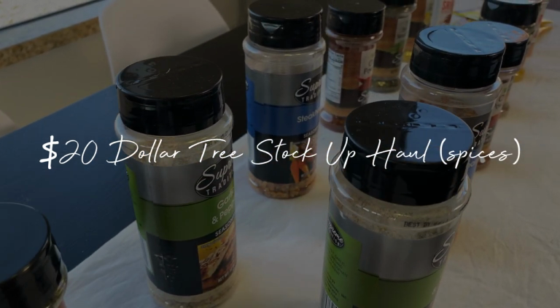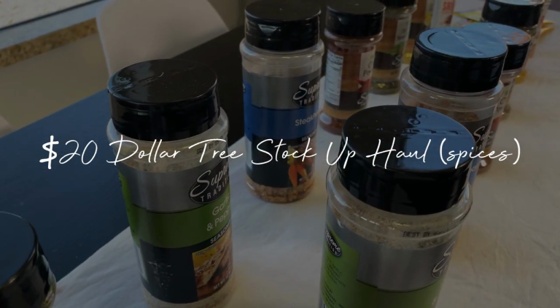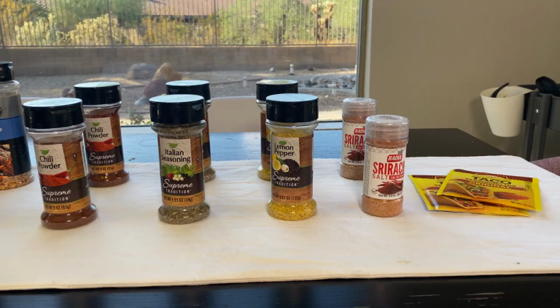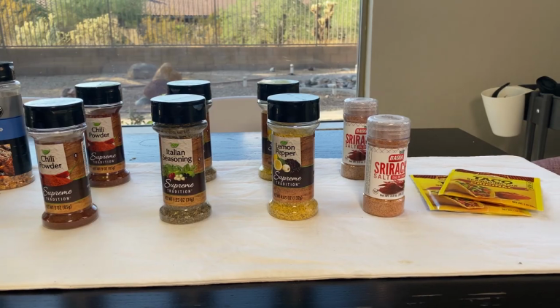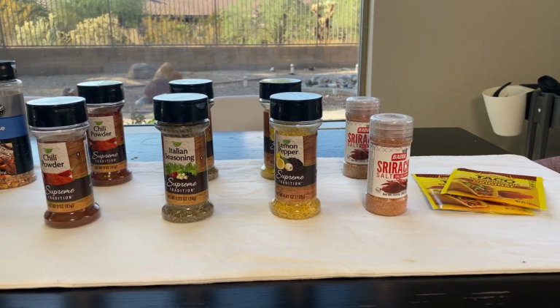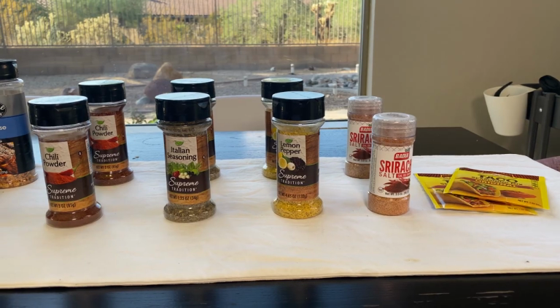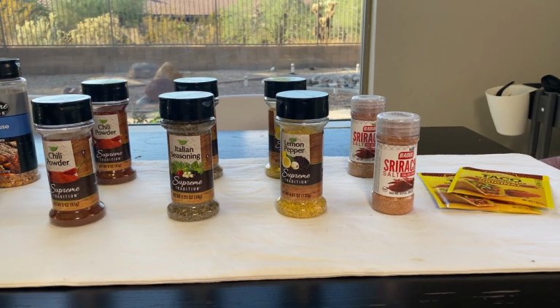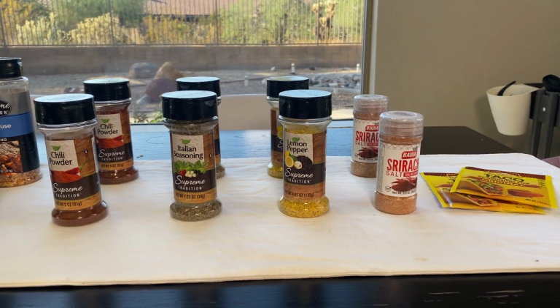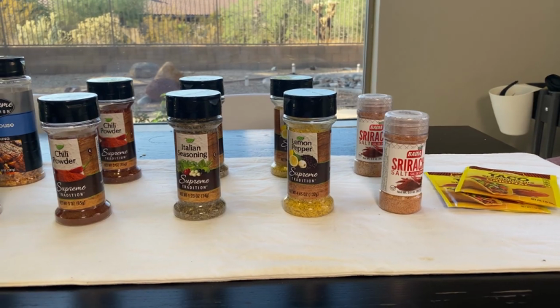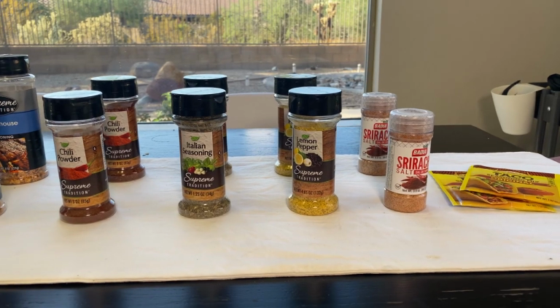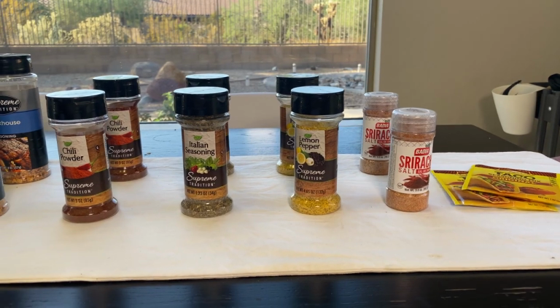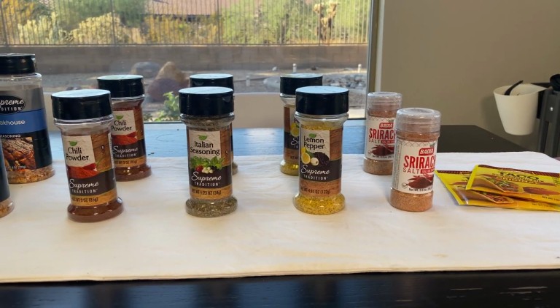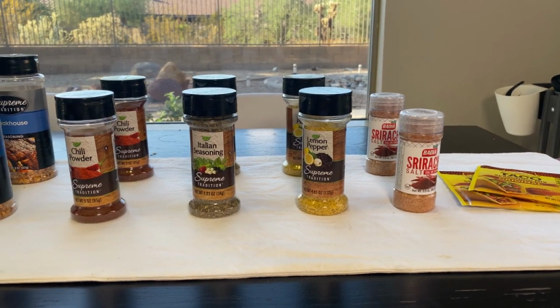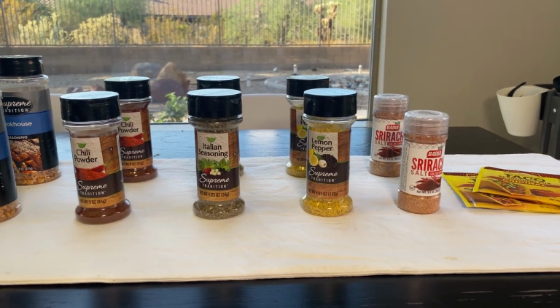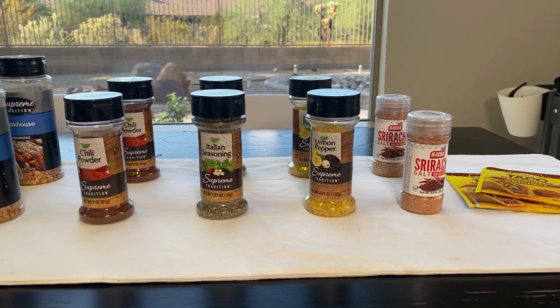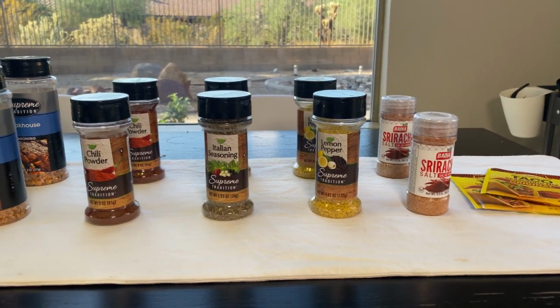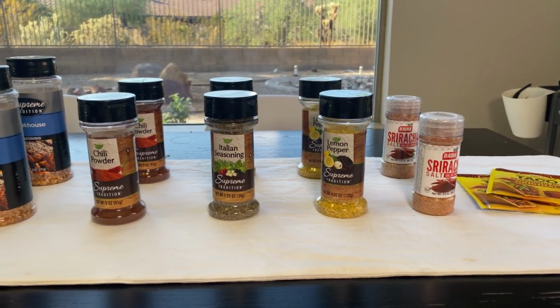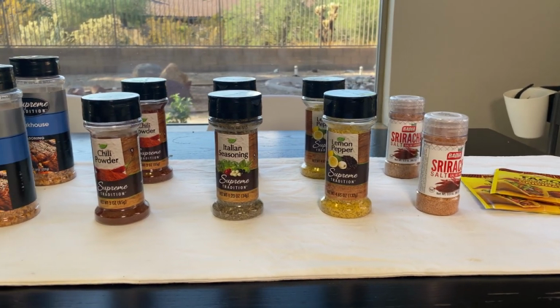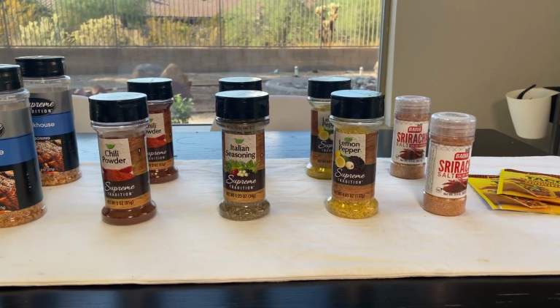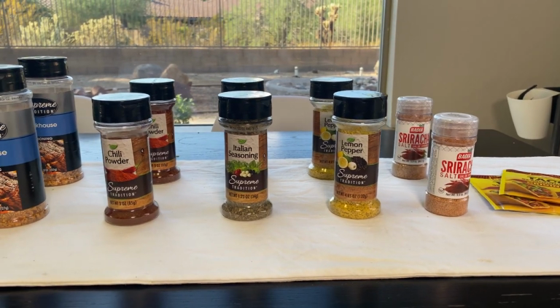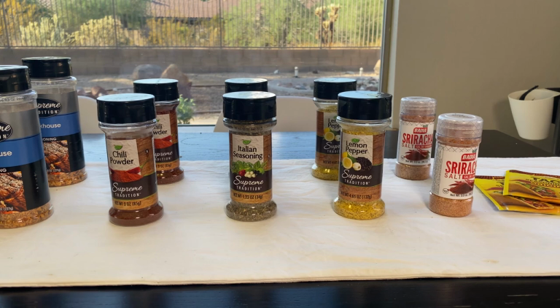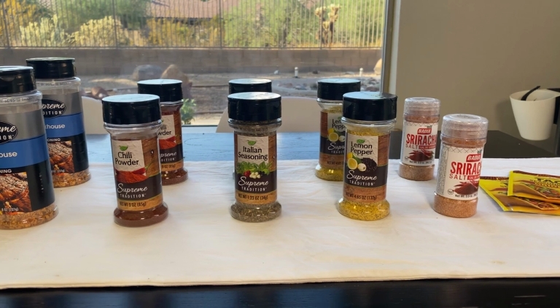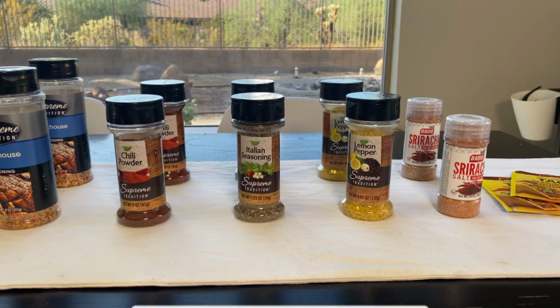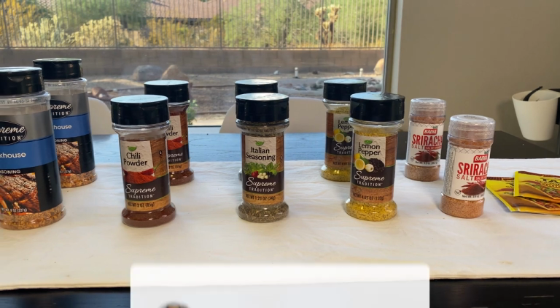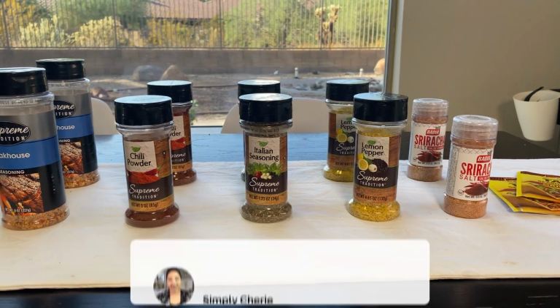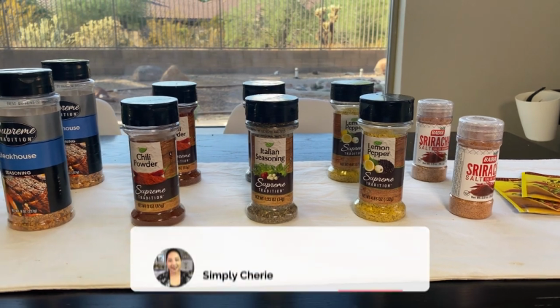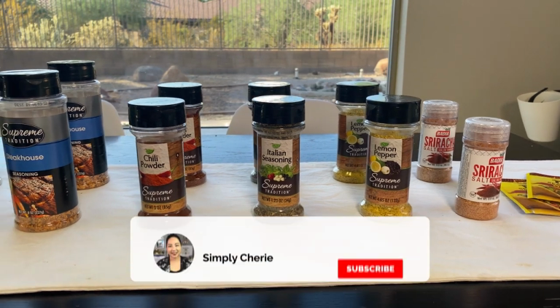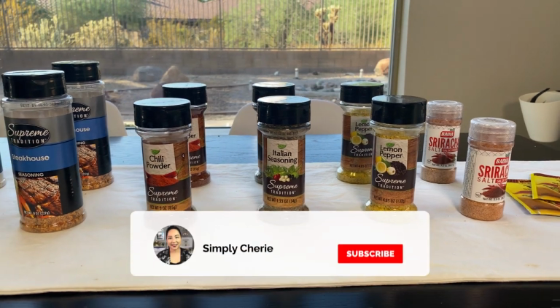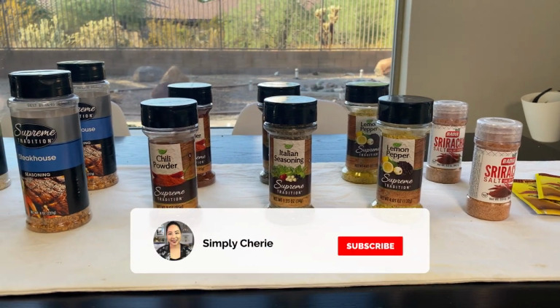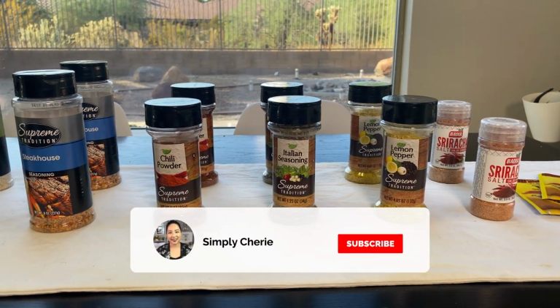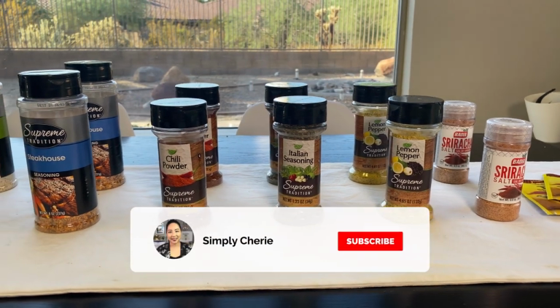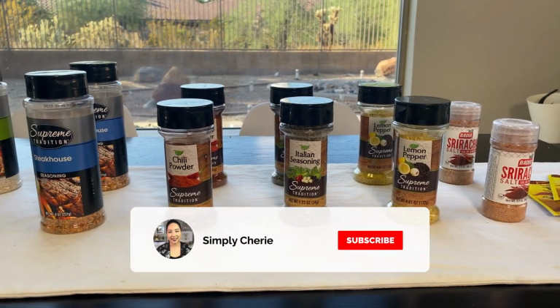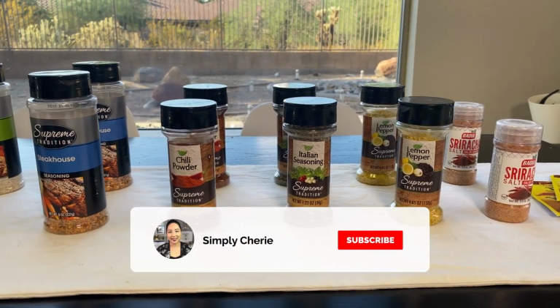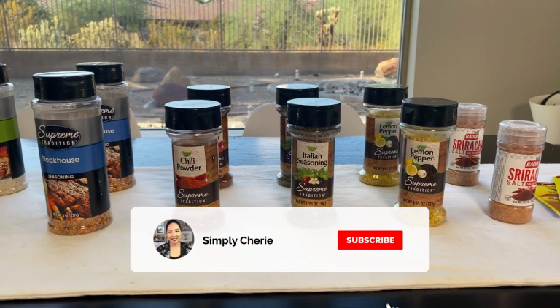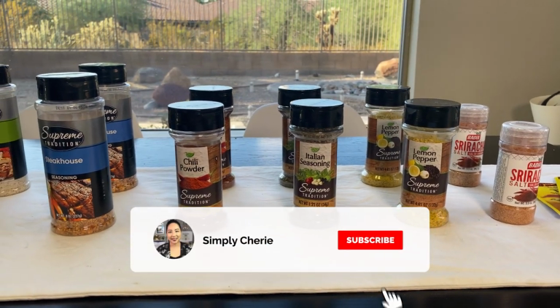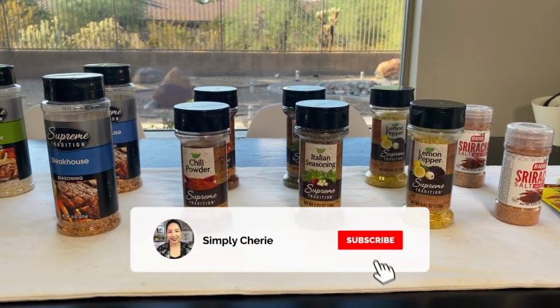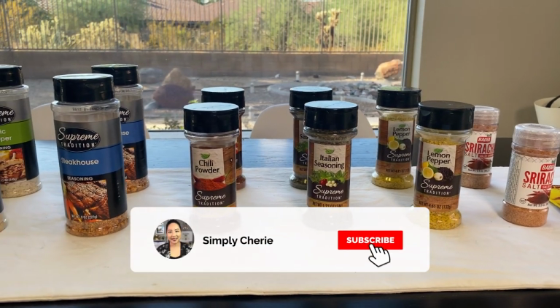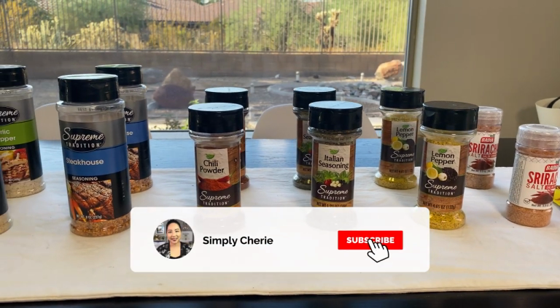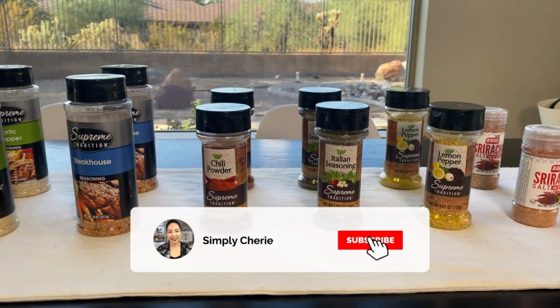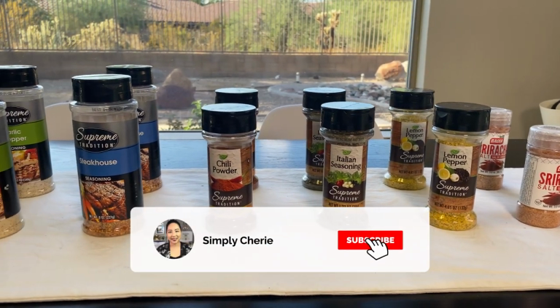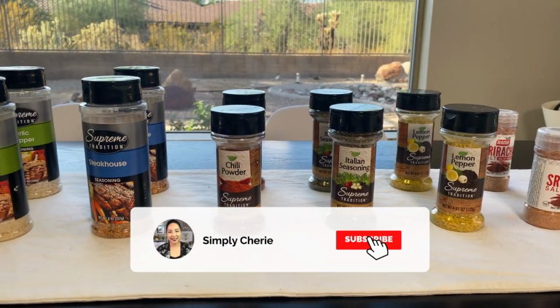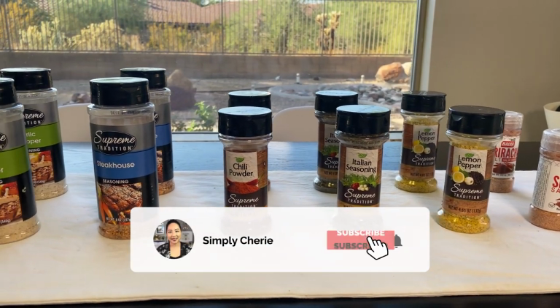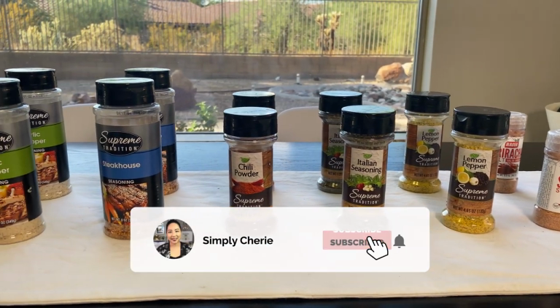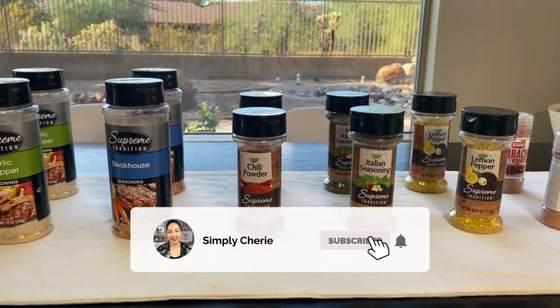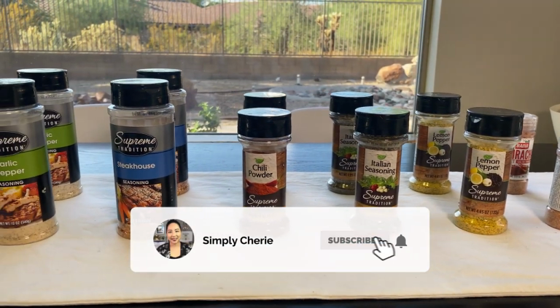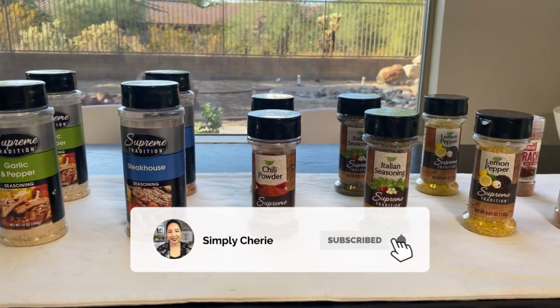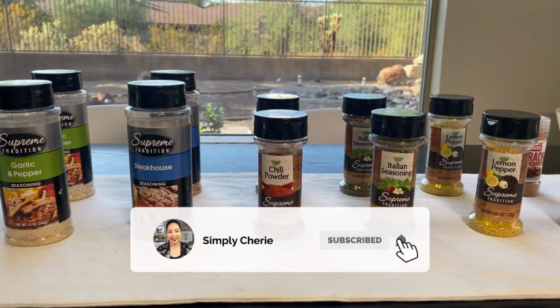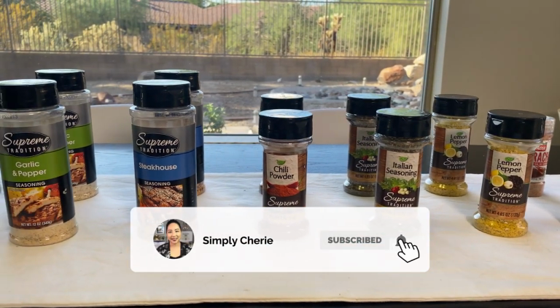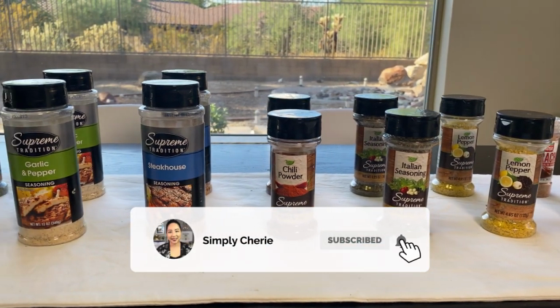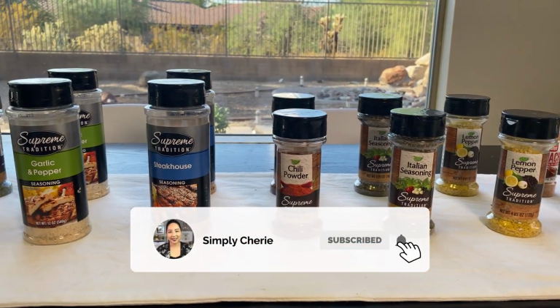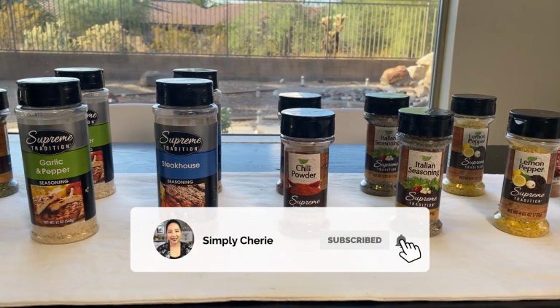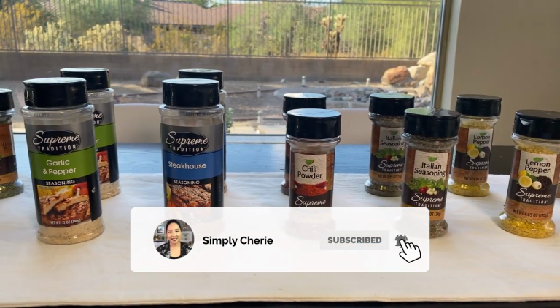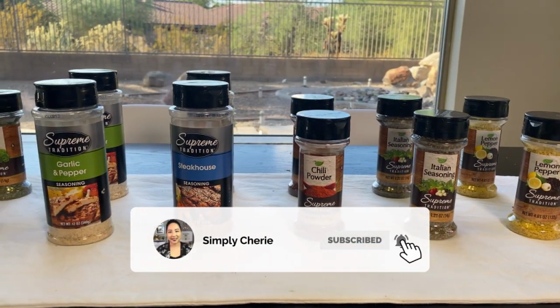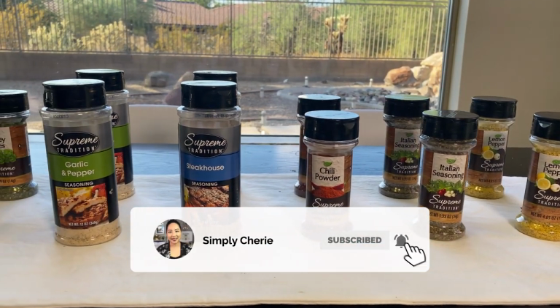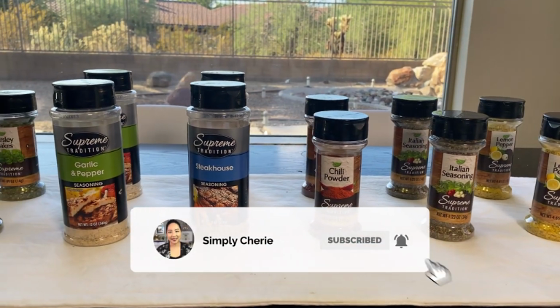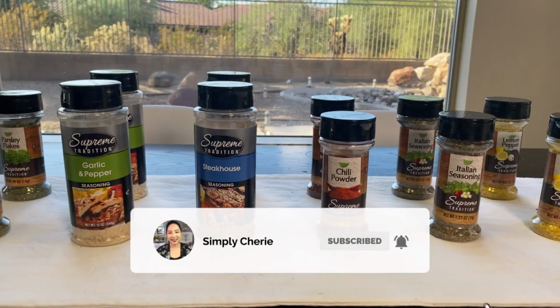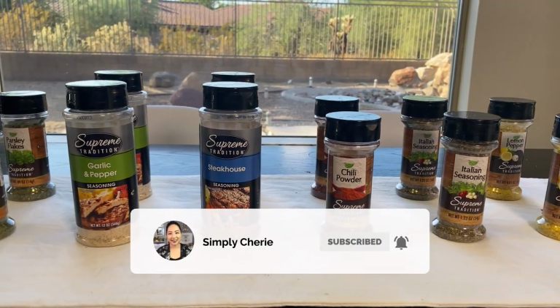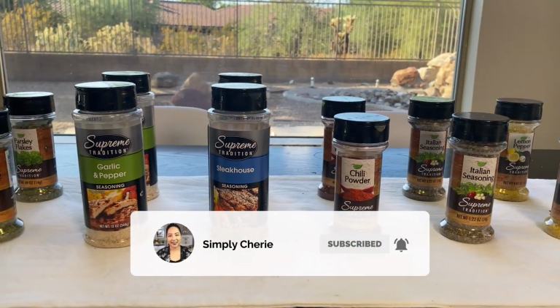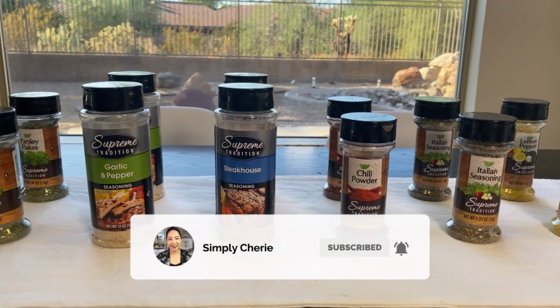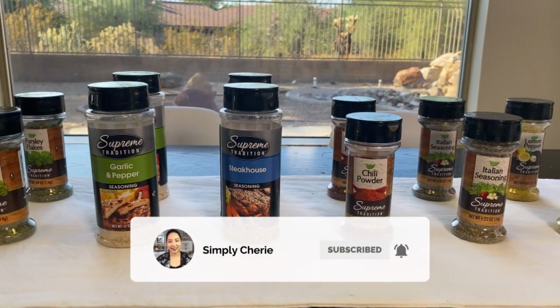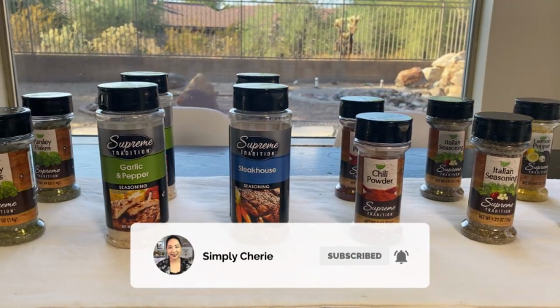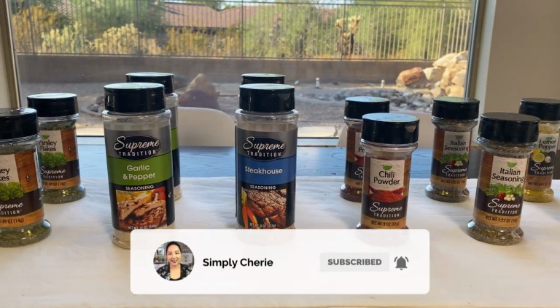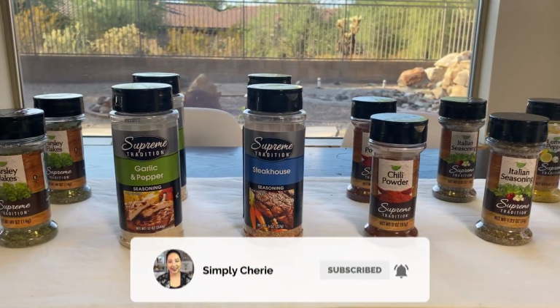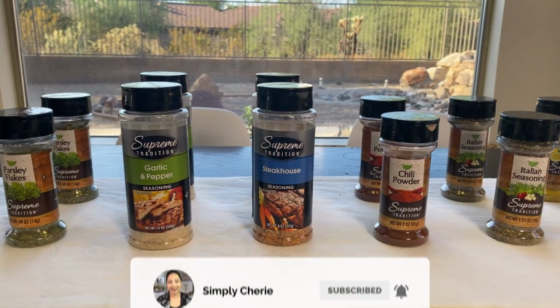Hi friends, it's me, Simply Sherry, helping you stop living in chaos one organizing project at a time.